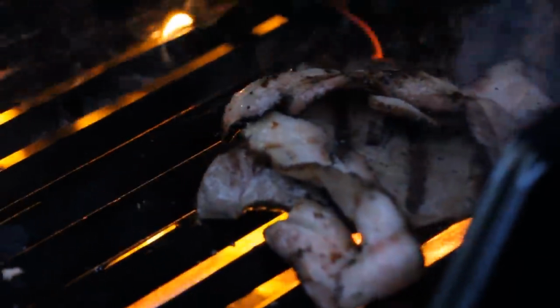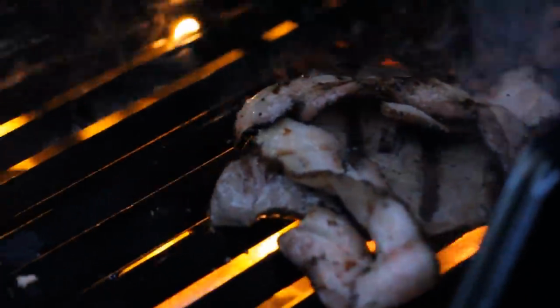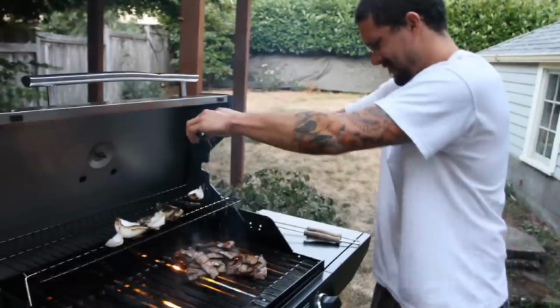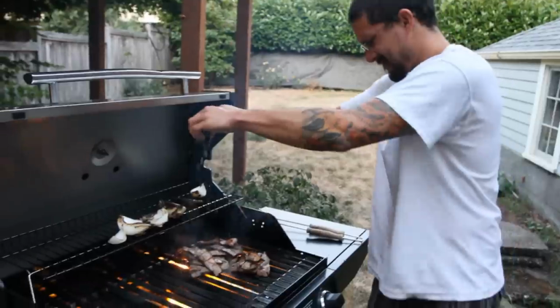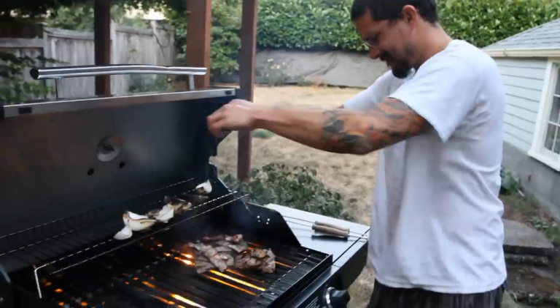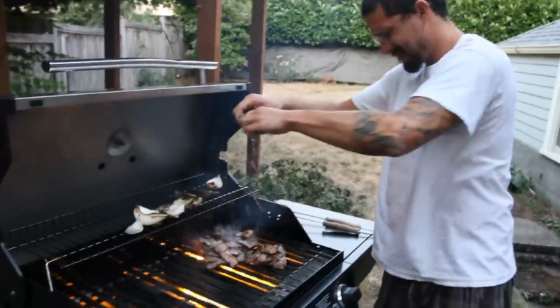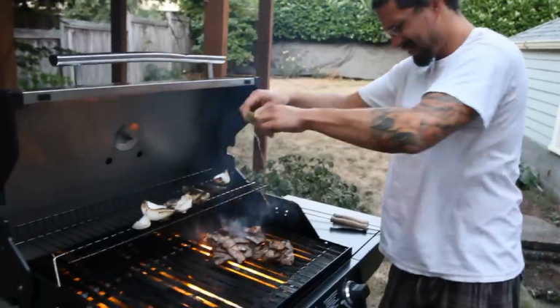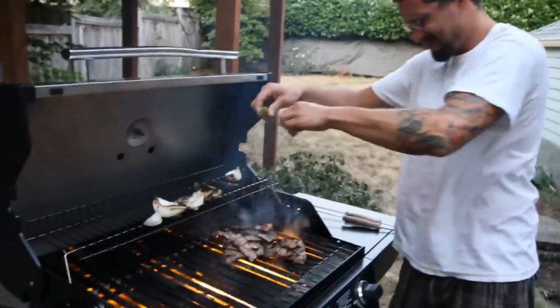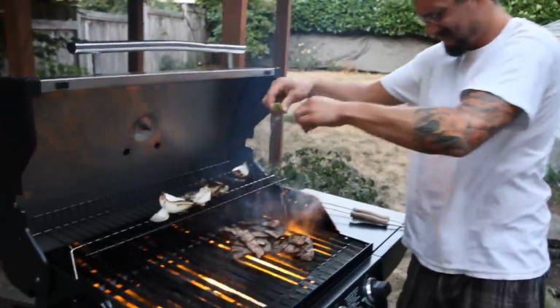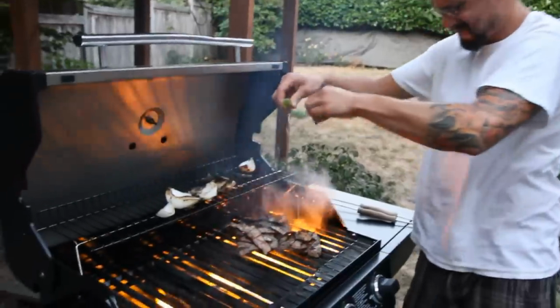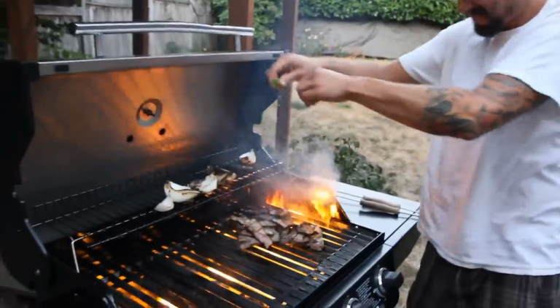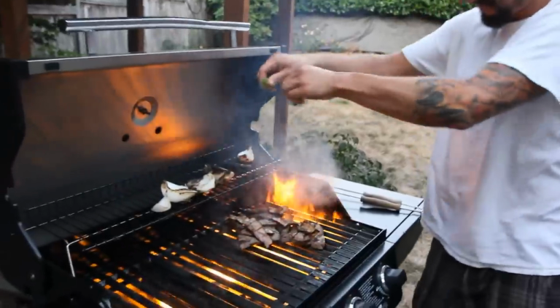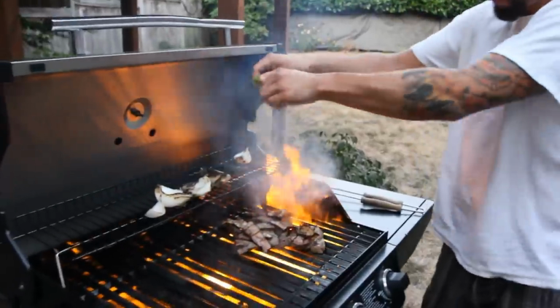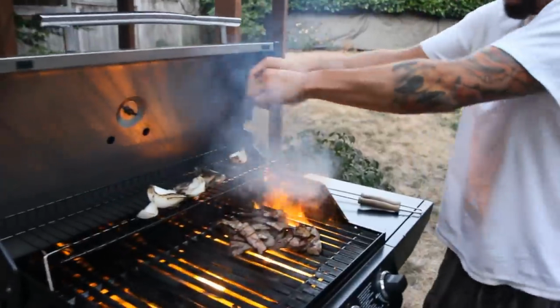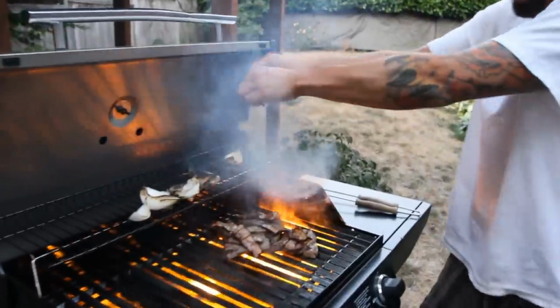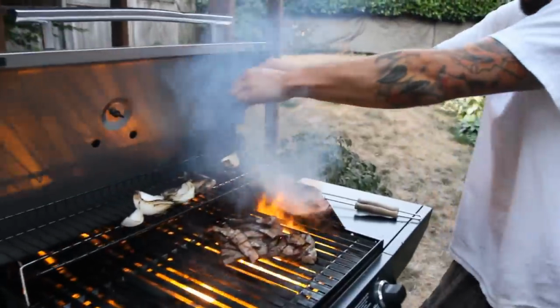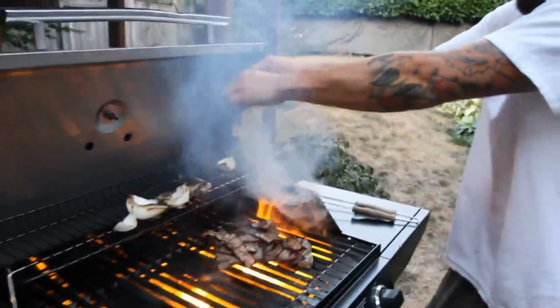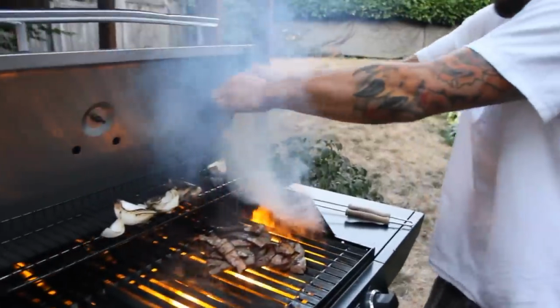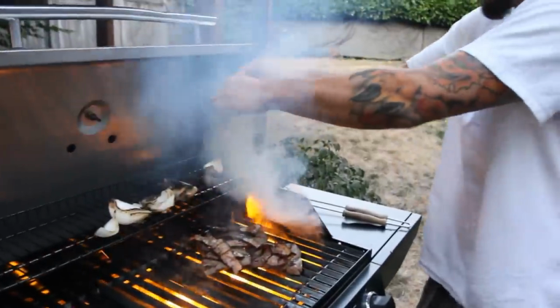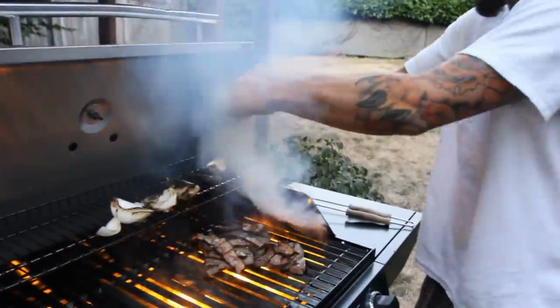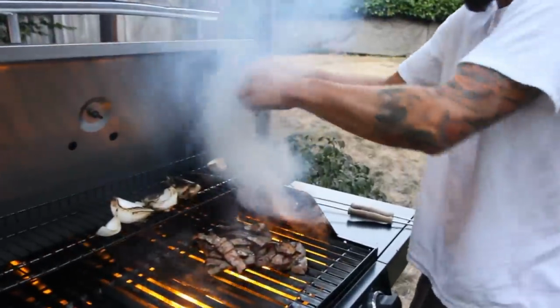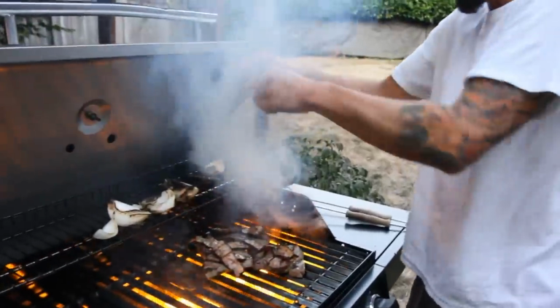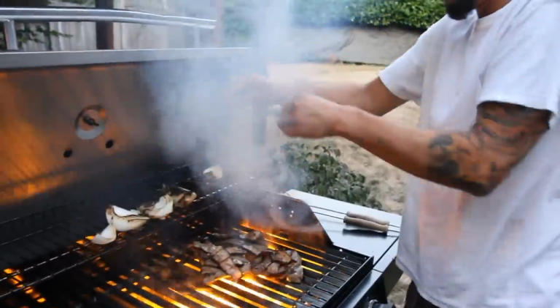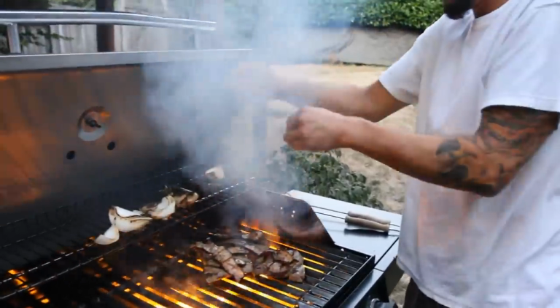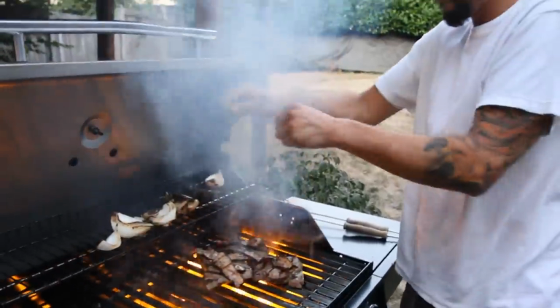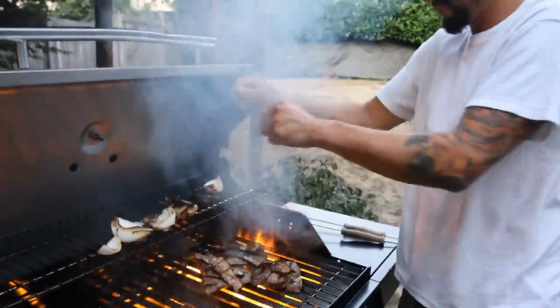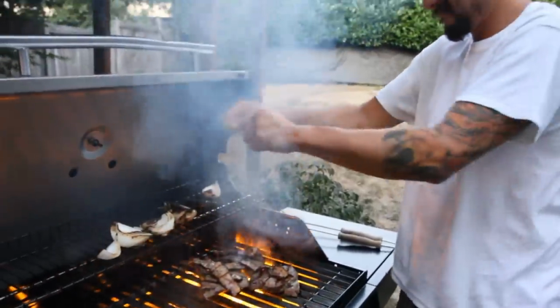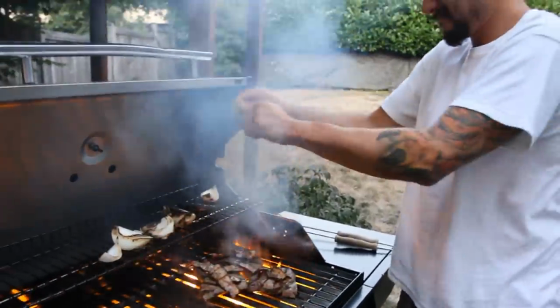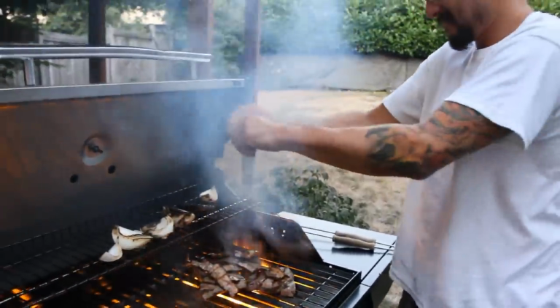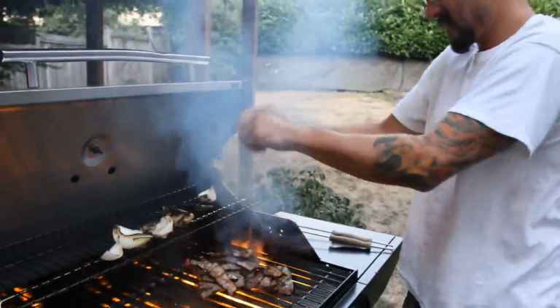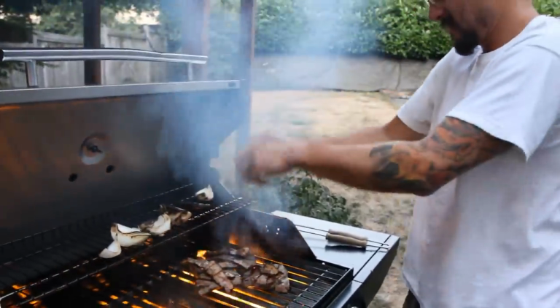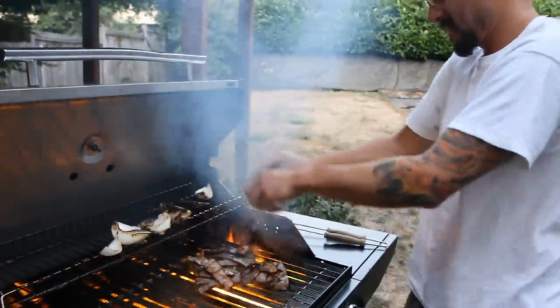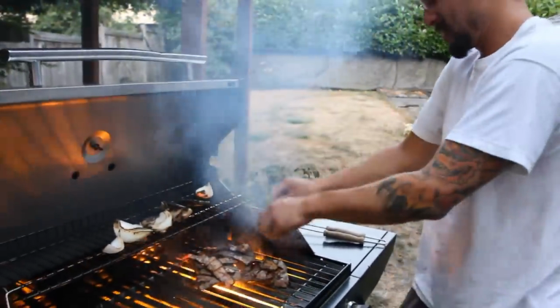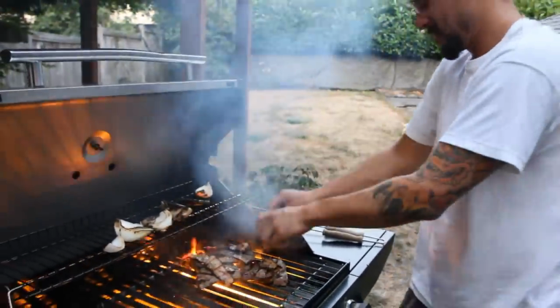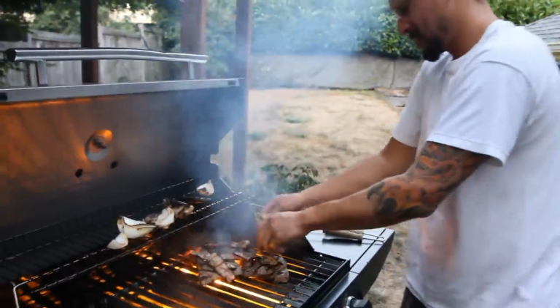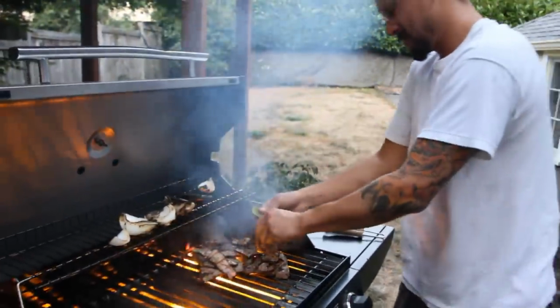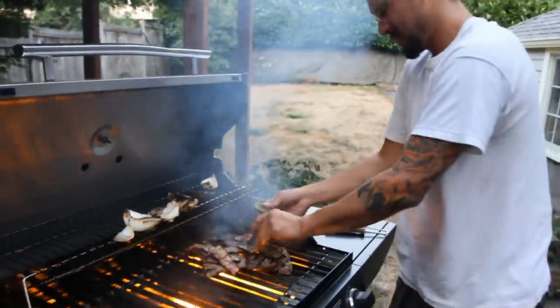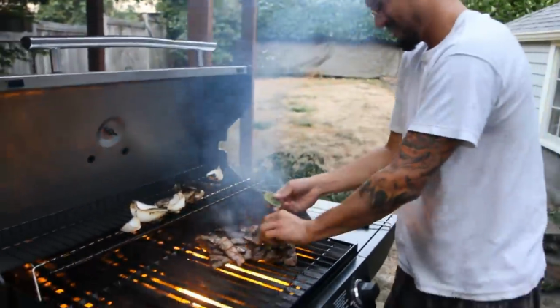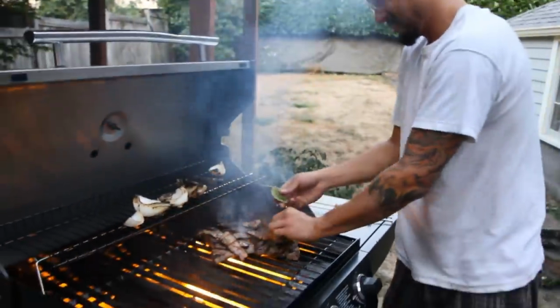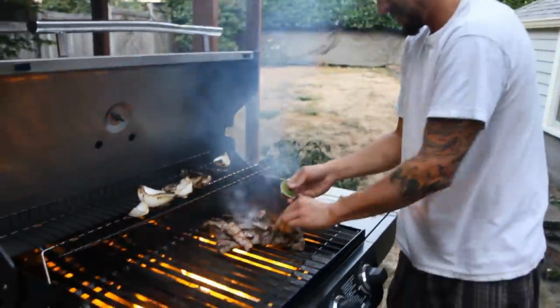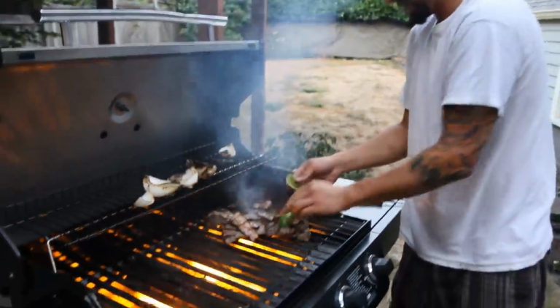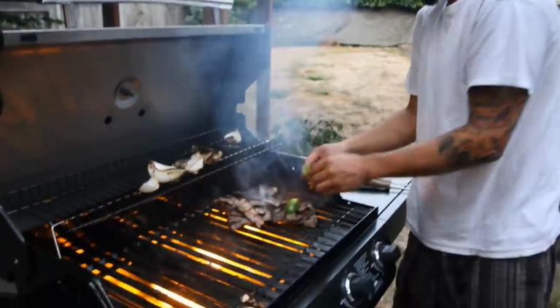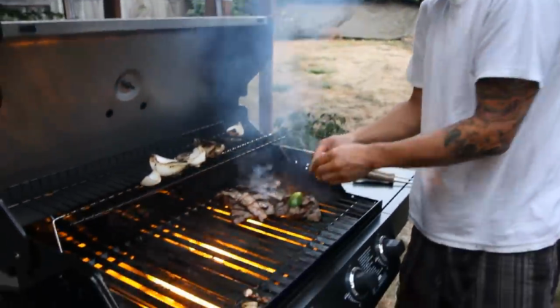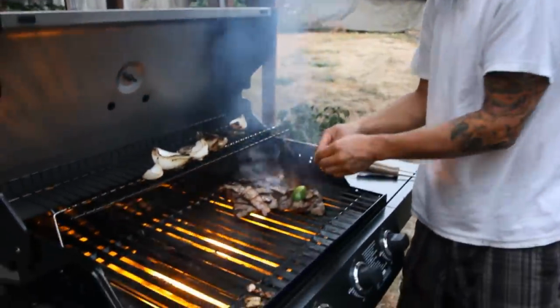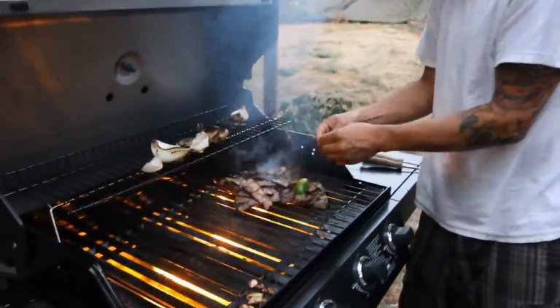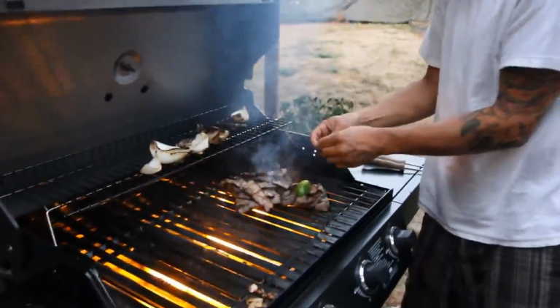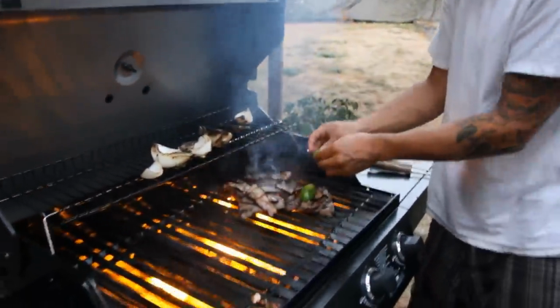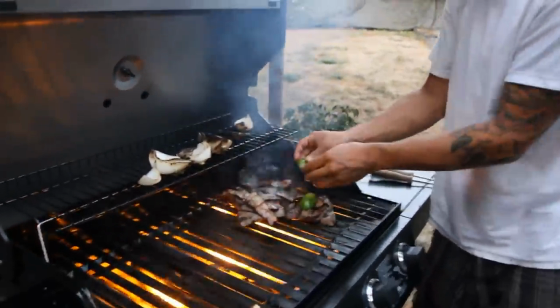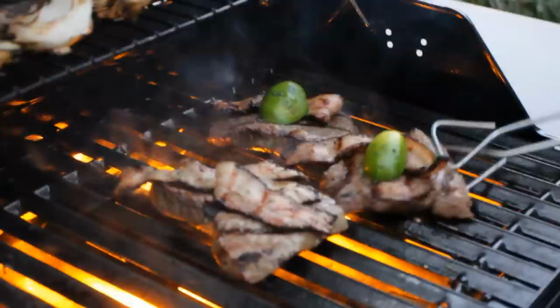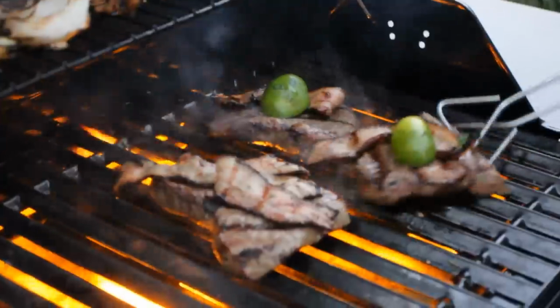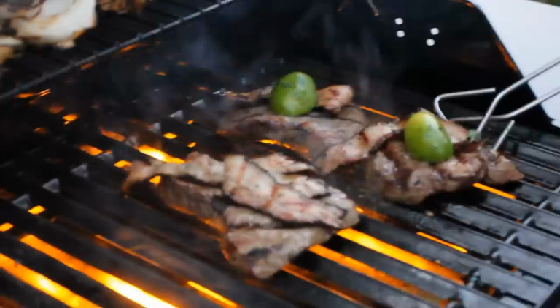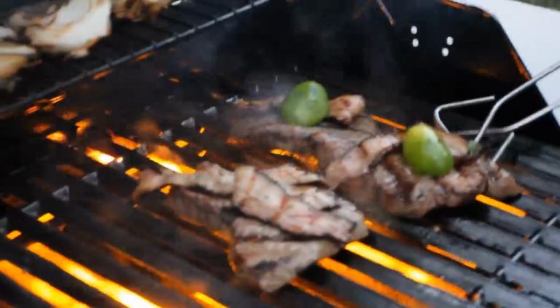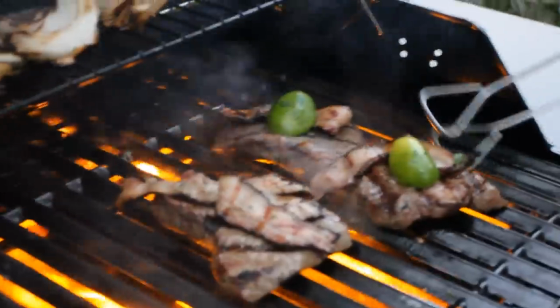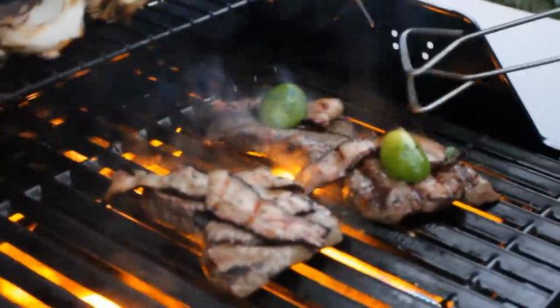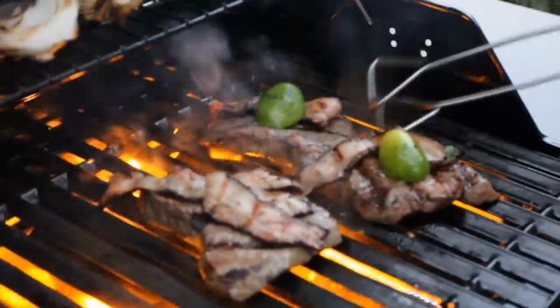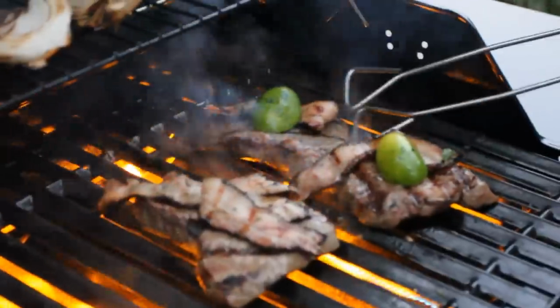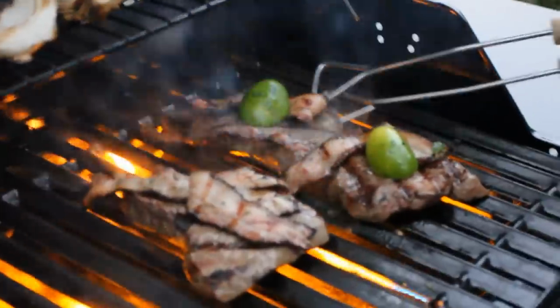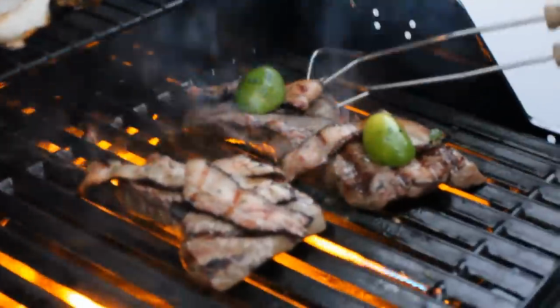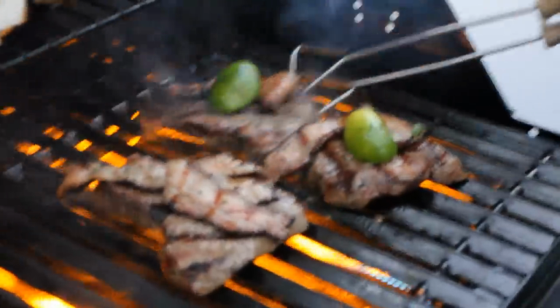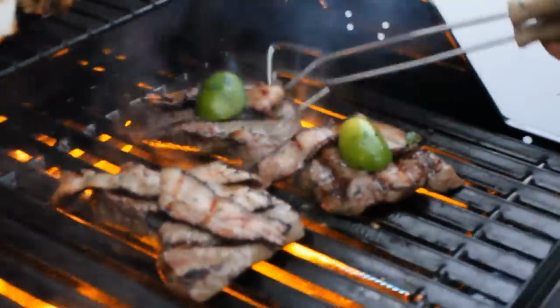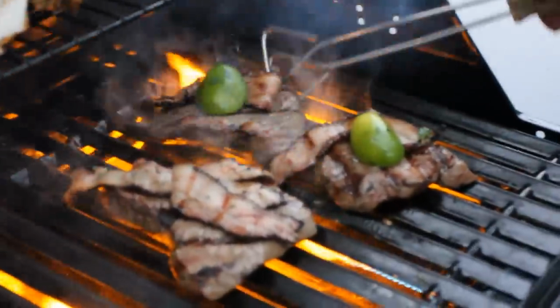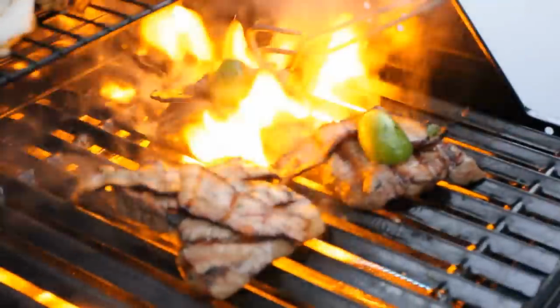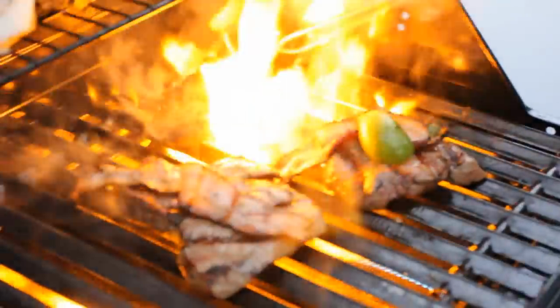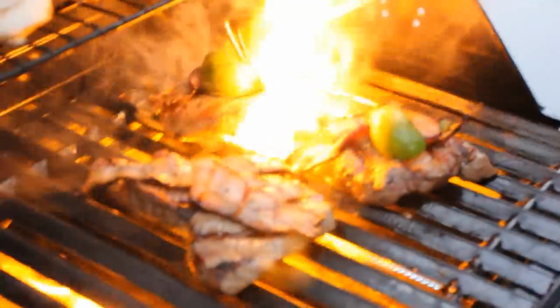A squeeze of lime to keep your steak moist, then a lime crown to prove we are not messing around.